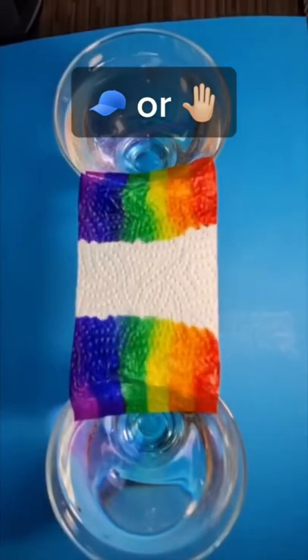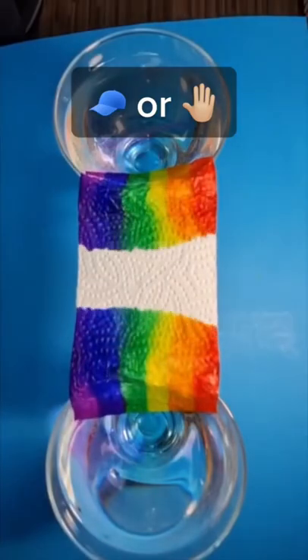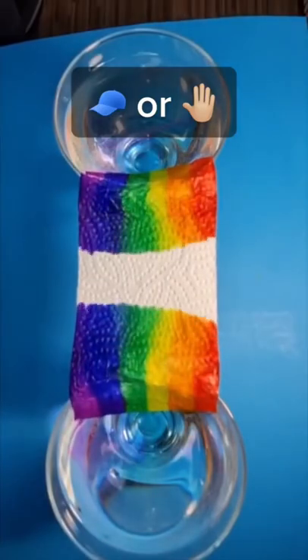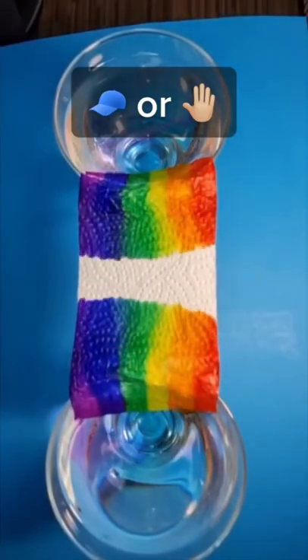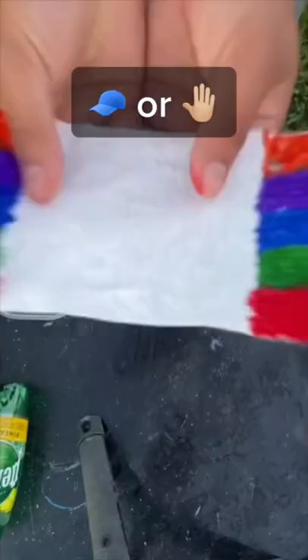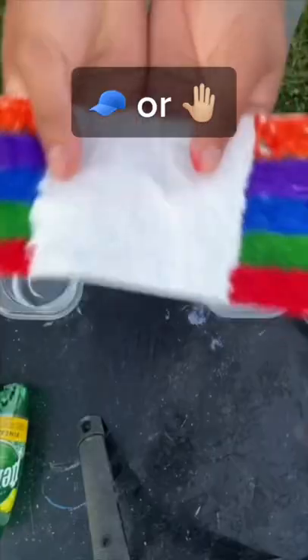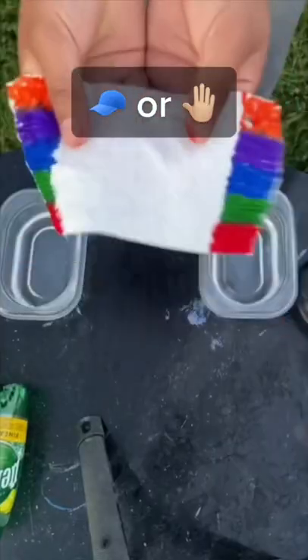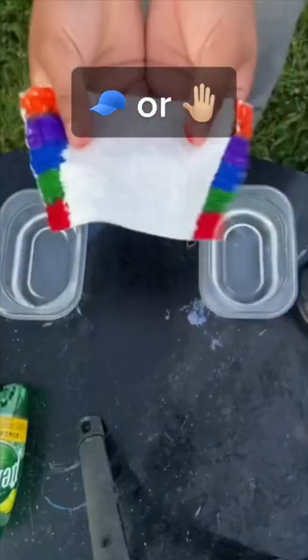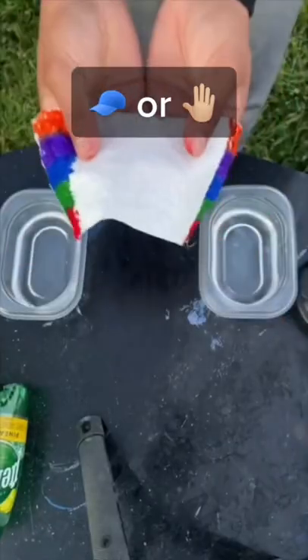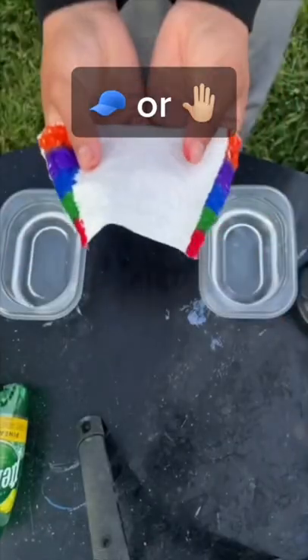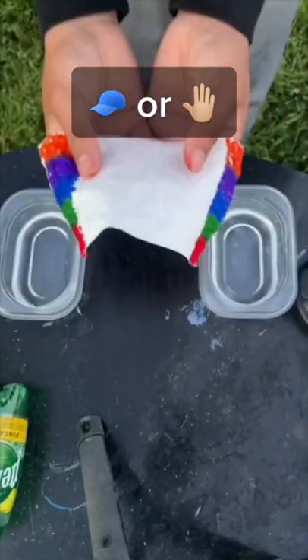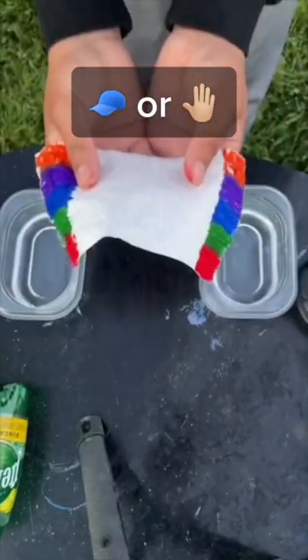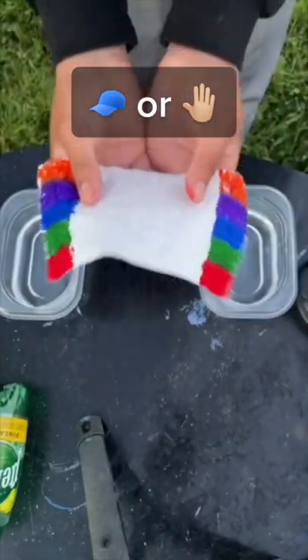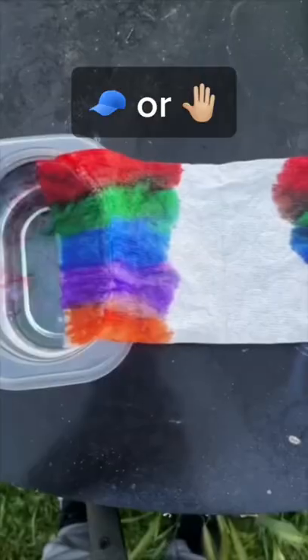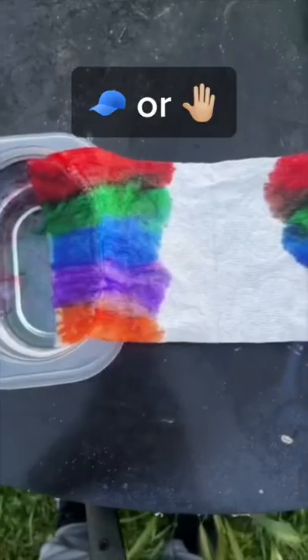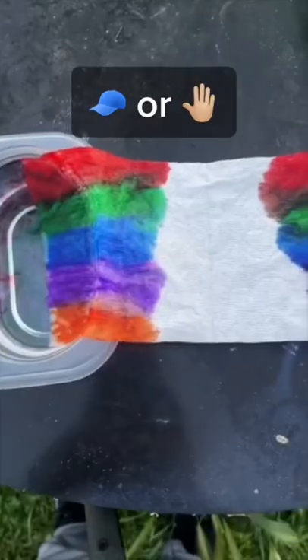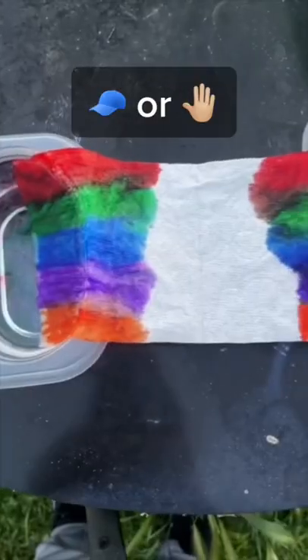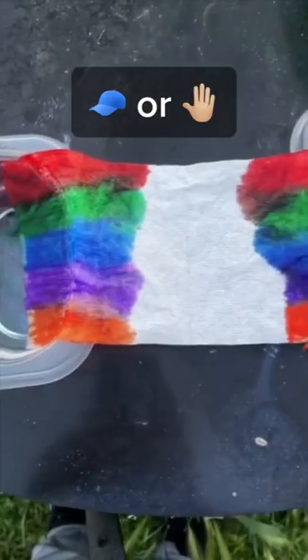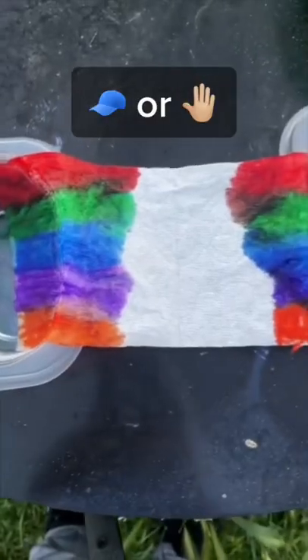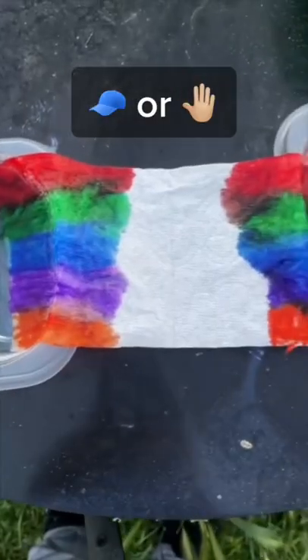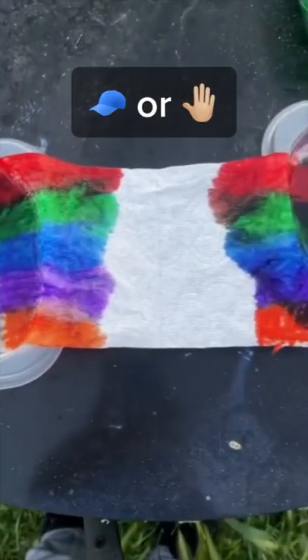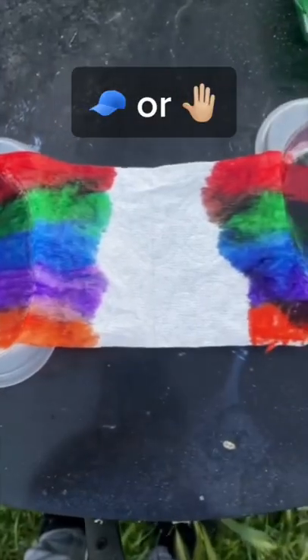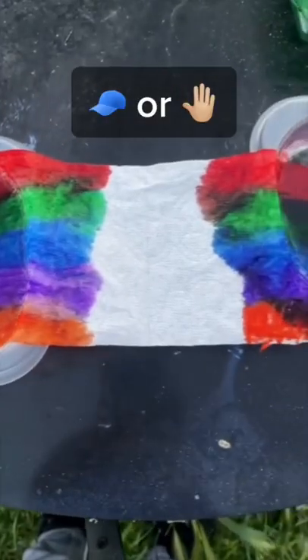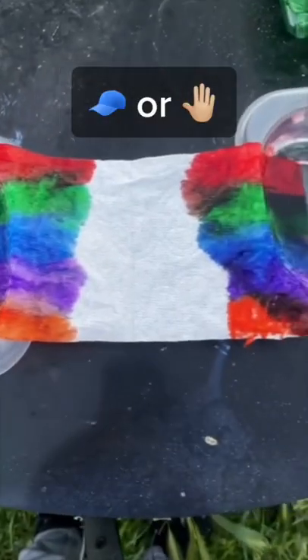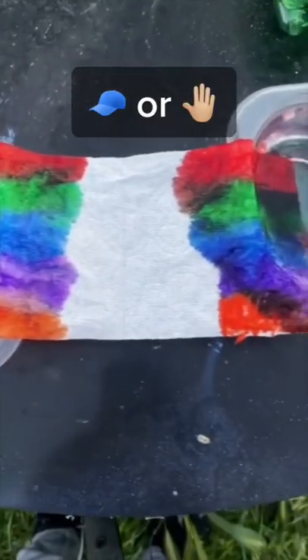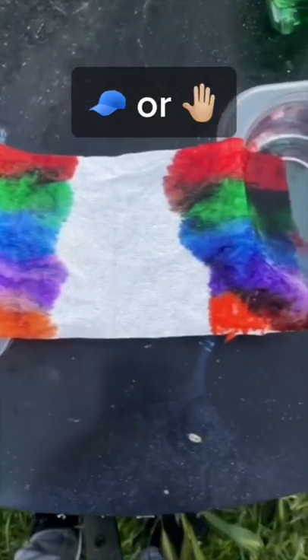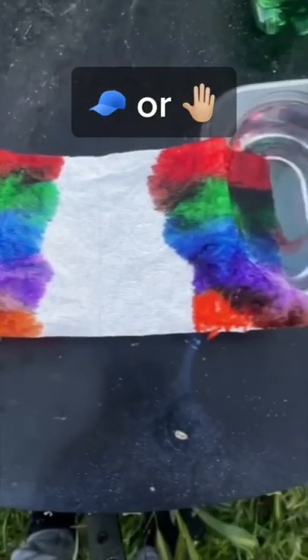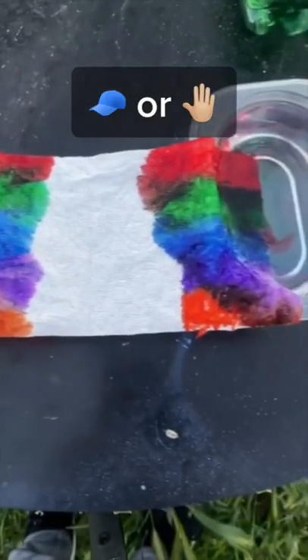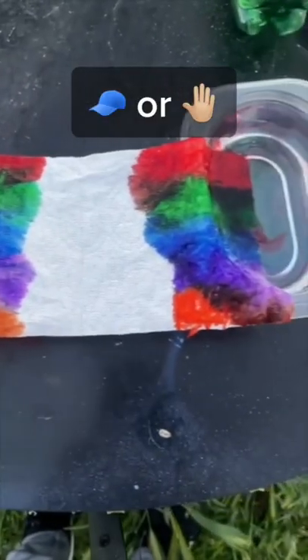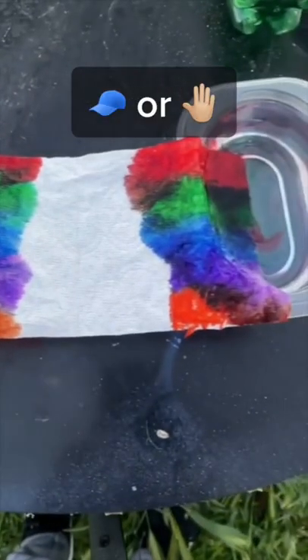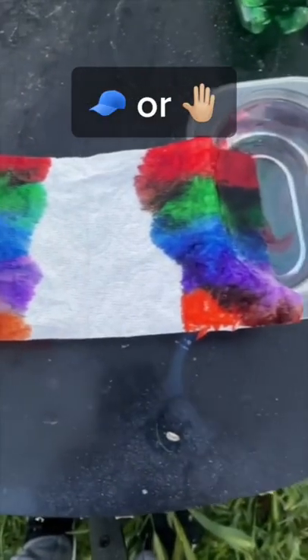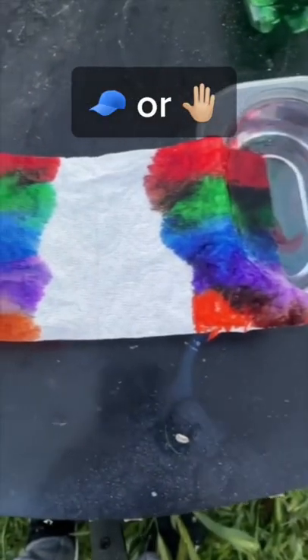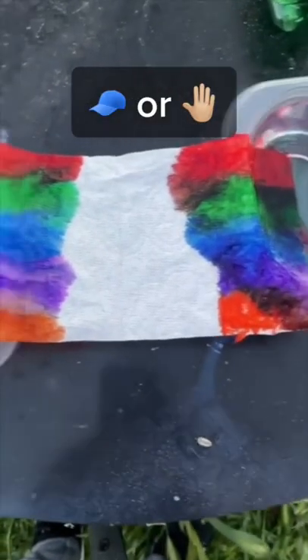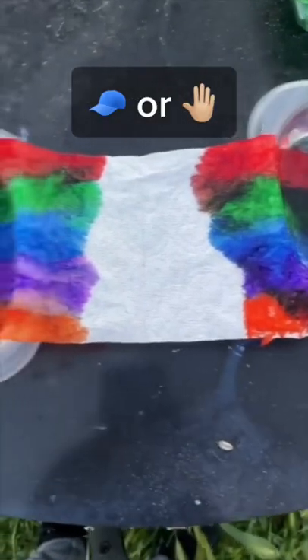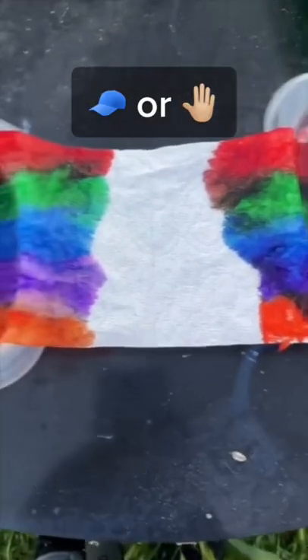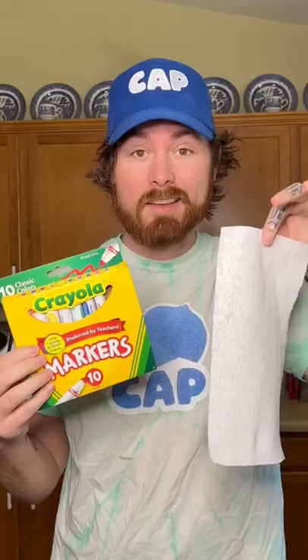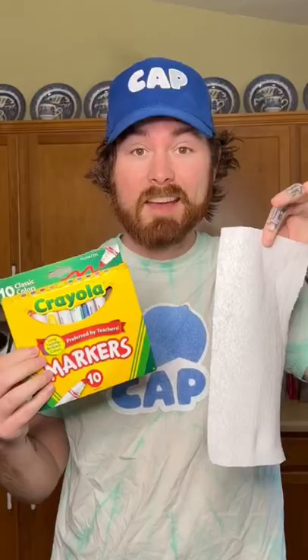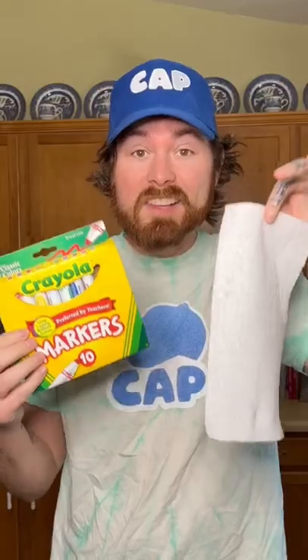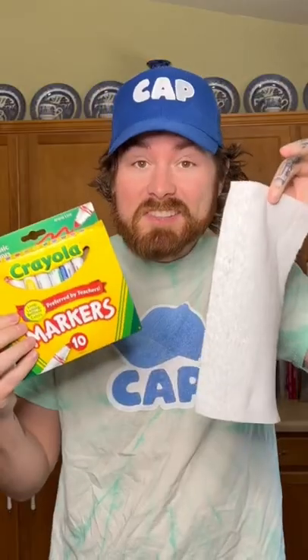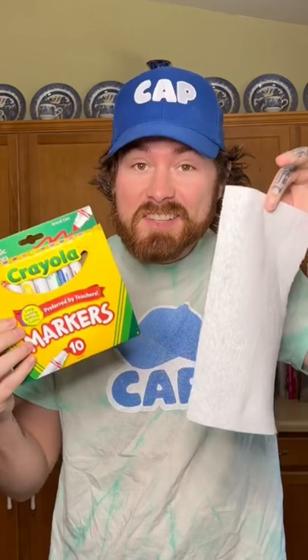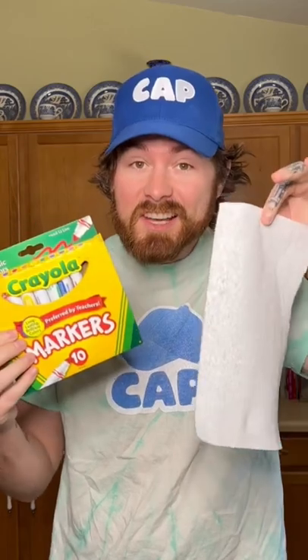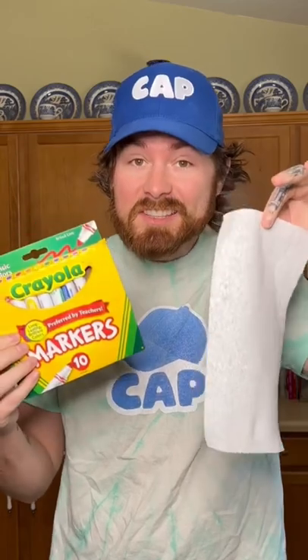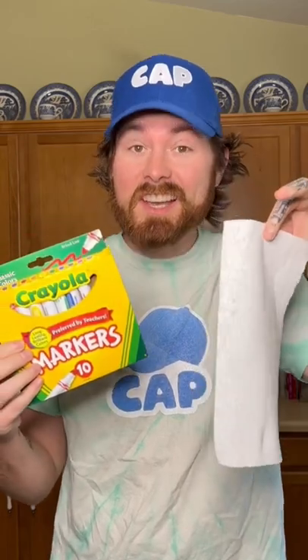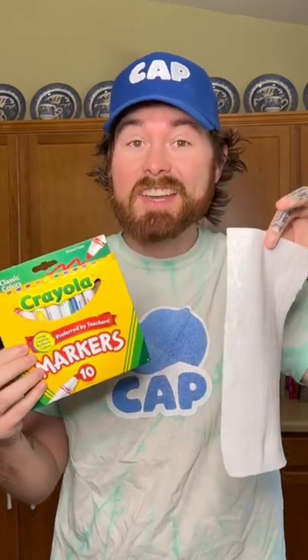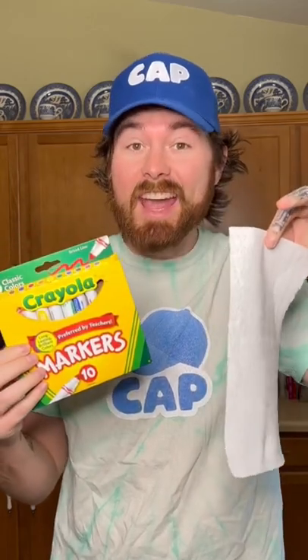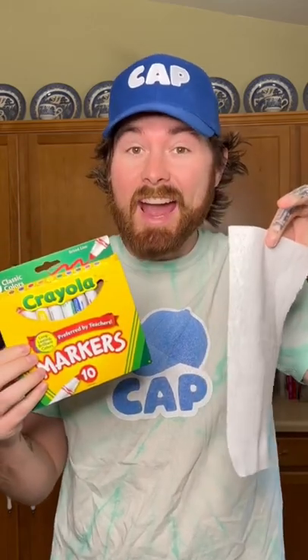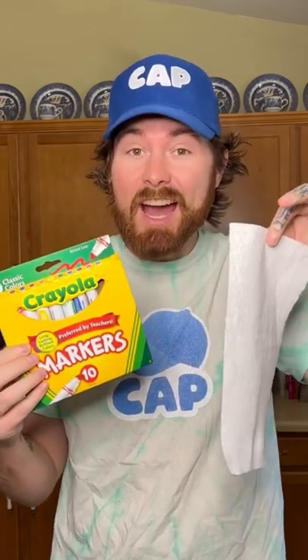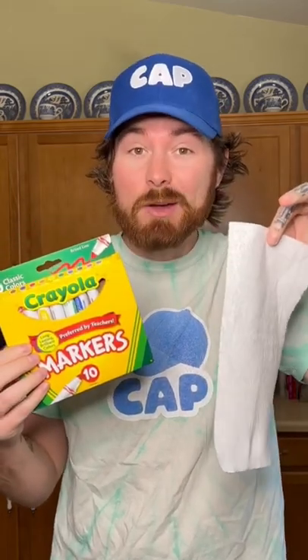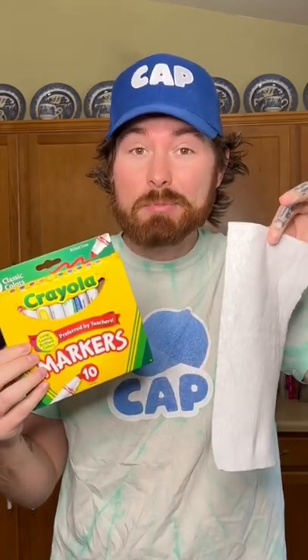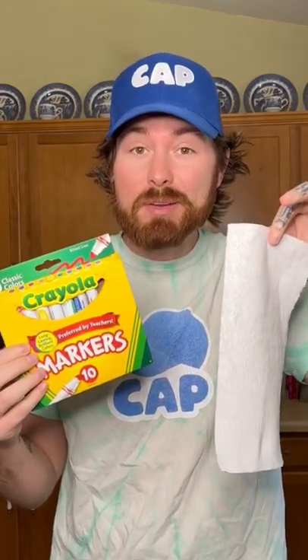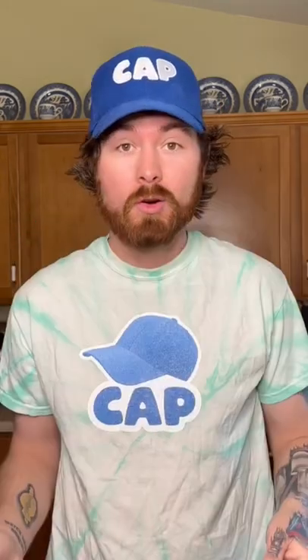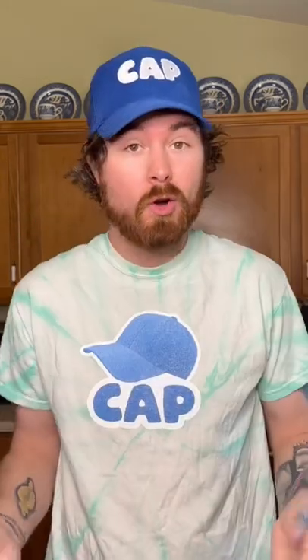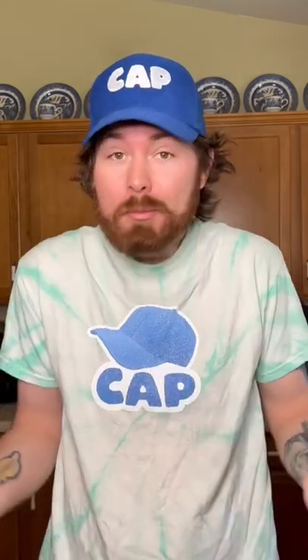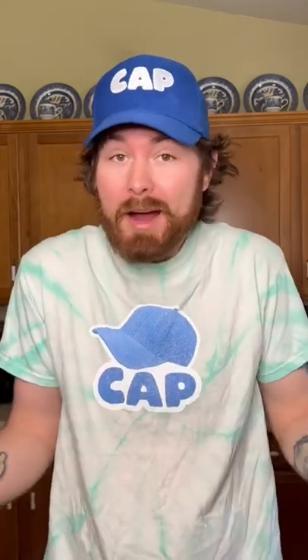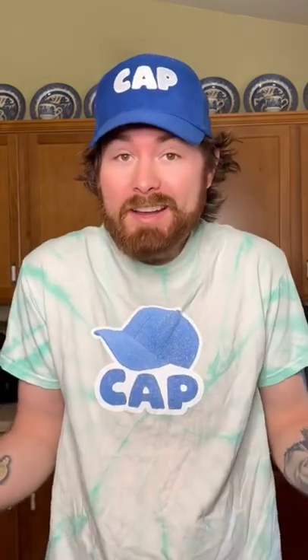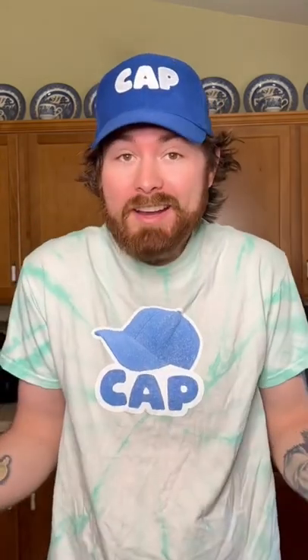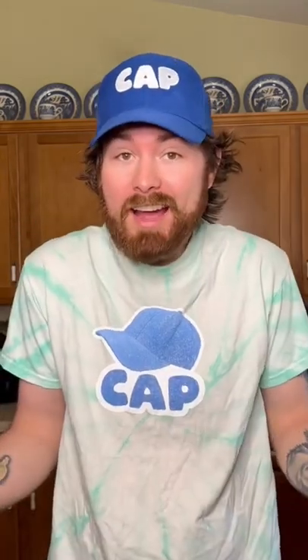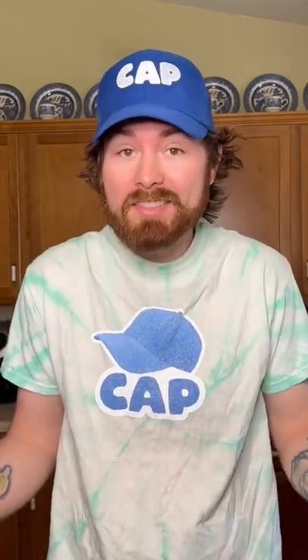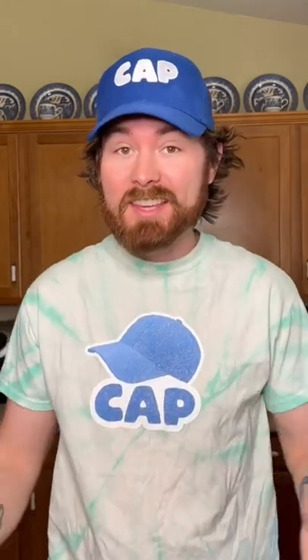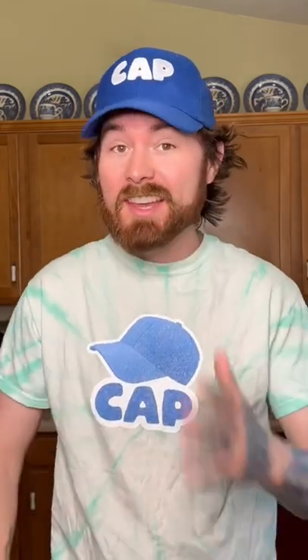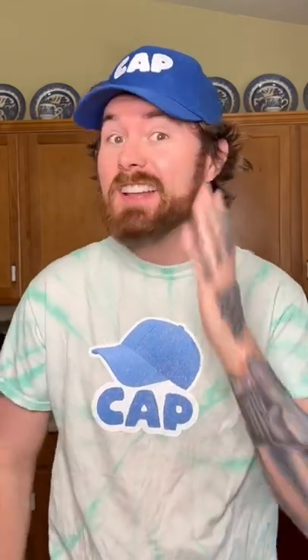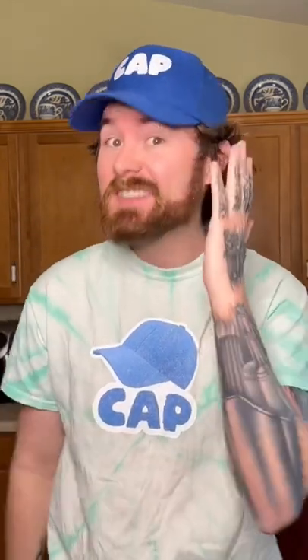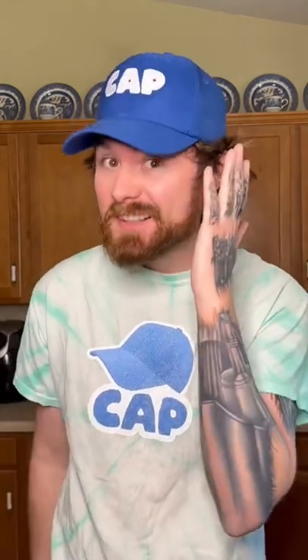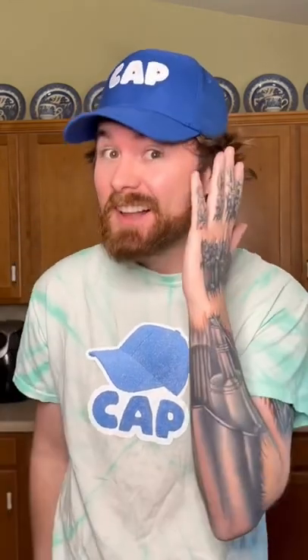Here we go! It actually works! That is so cool! Is this a cat? Or am I gonna have to get slapped?